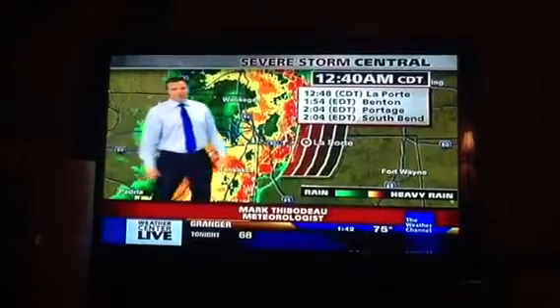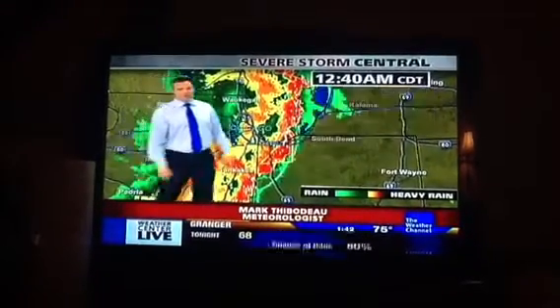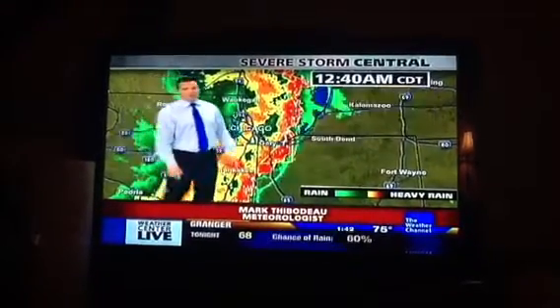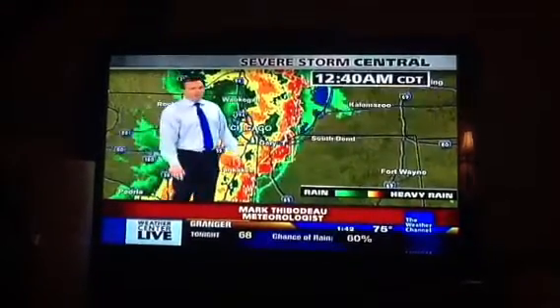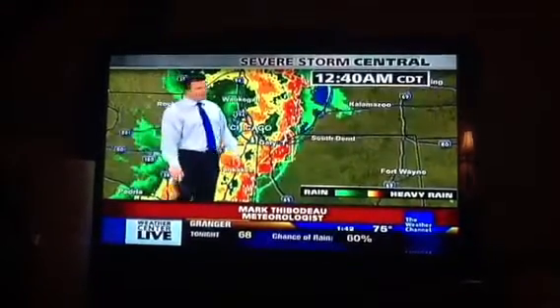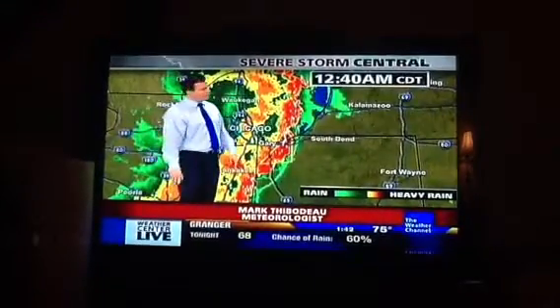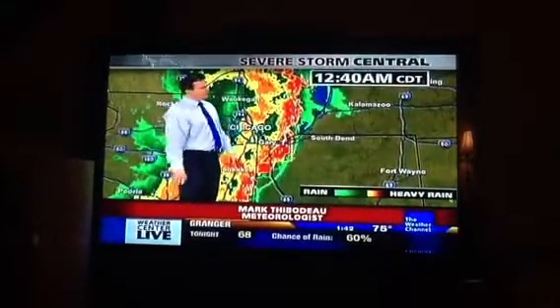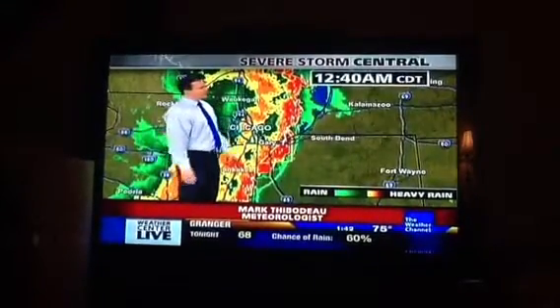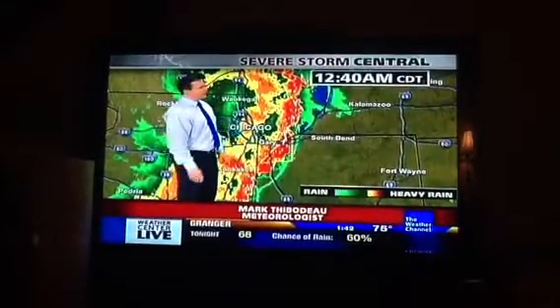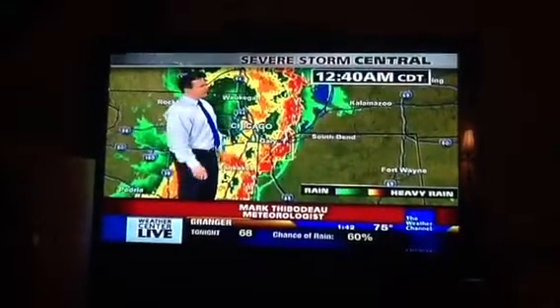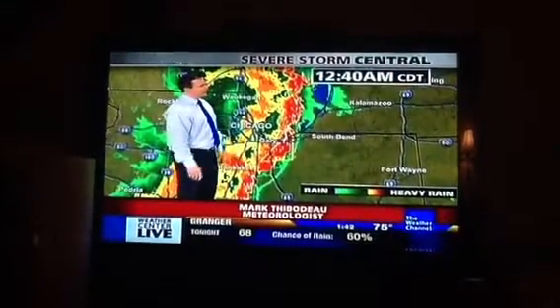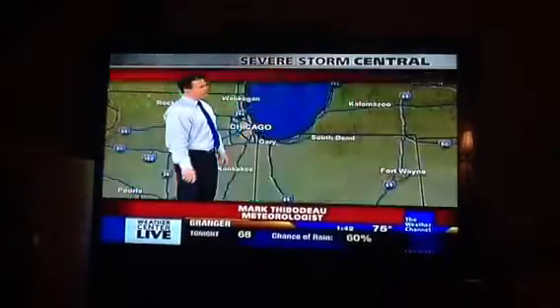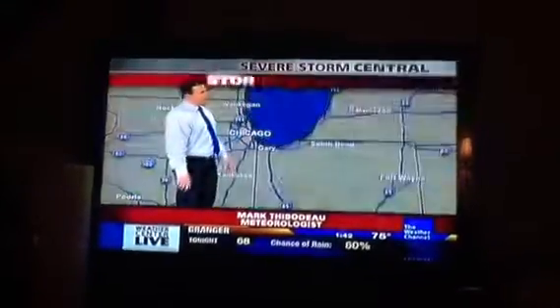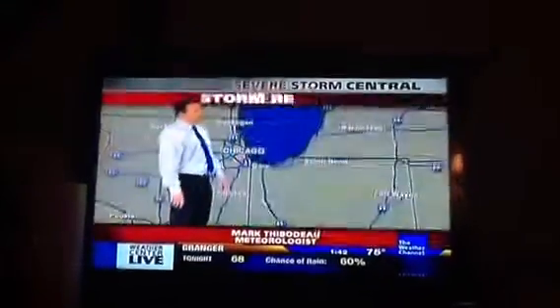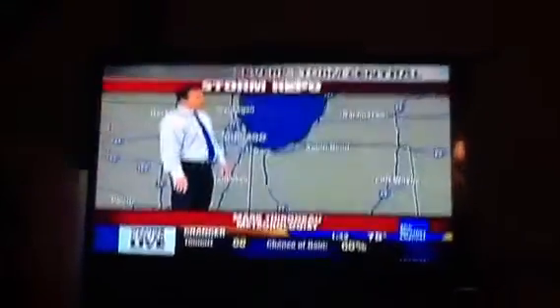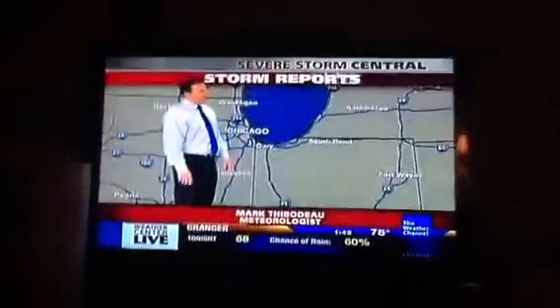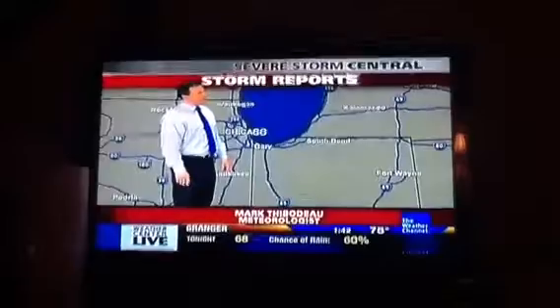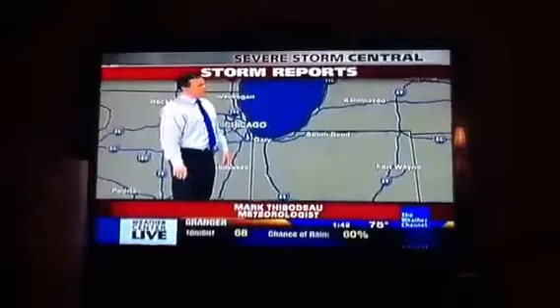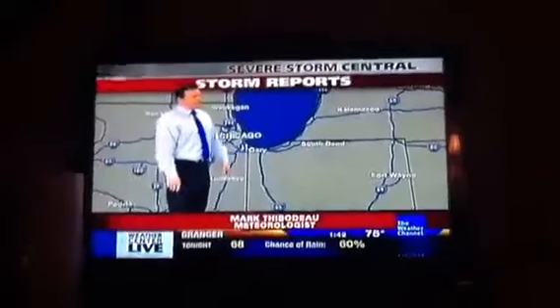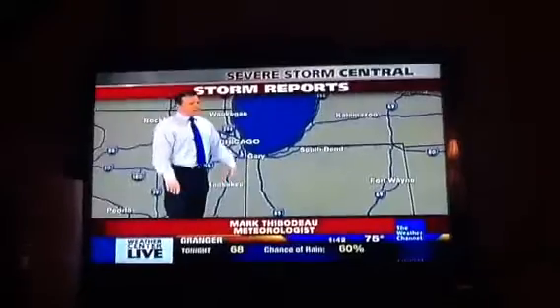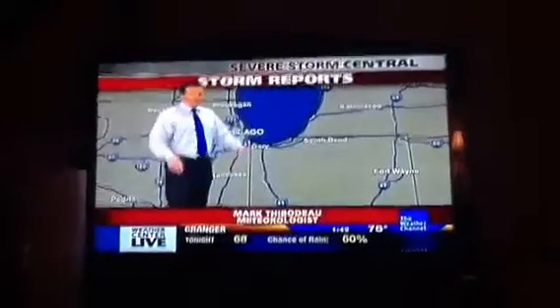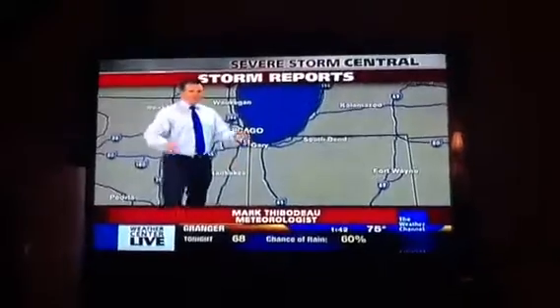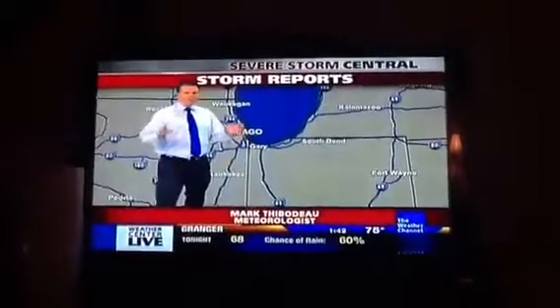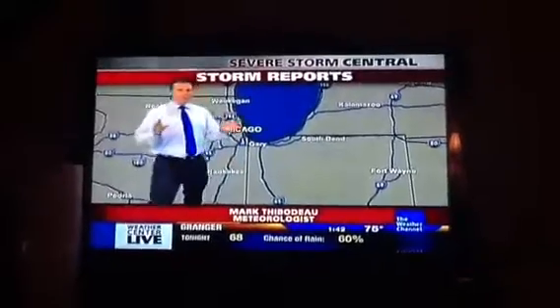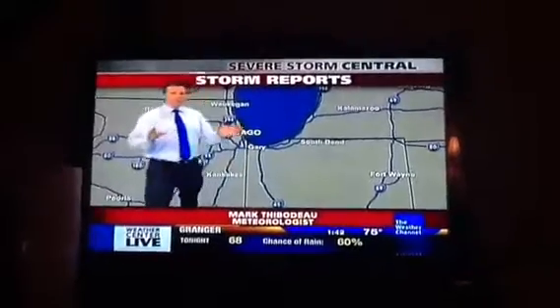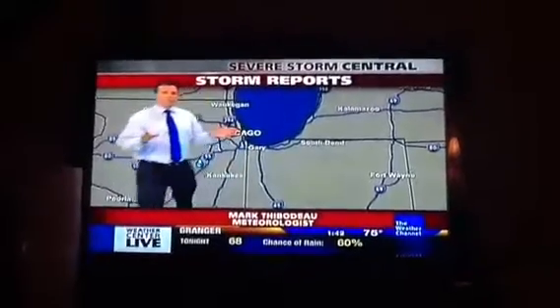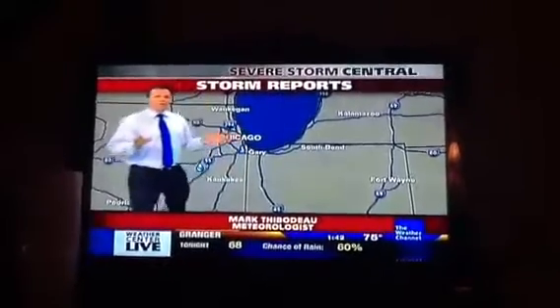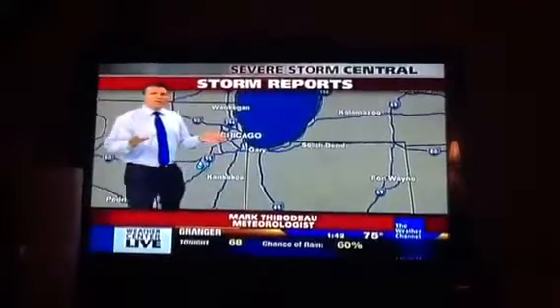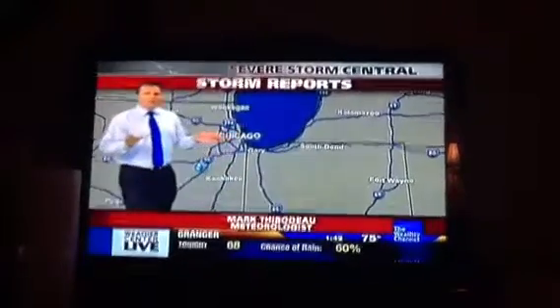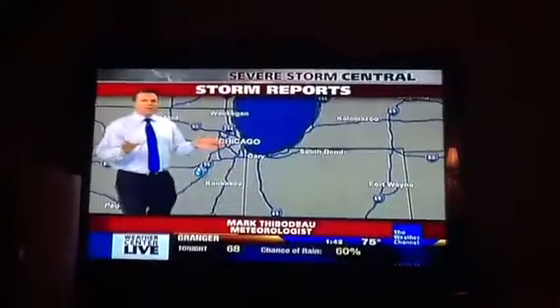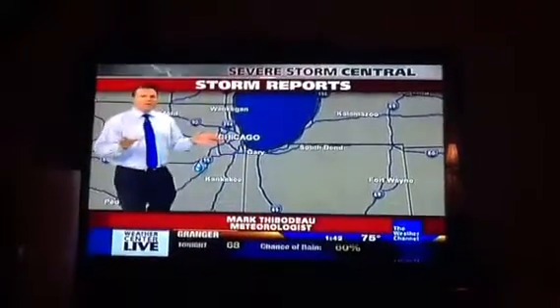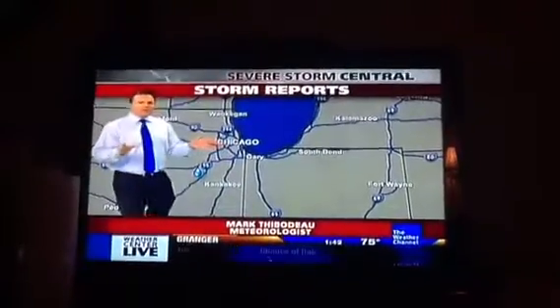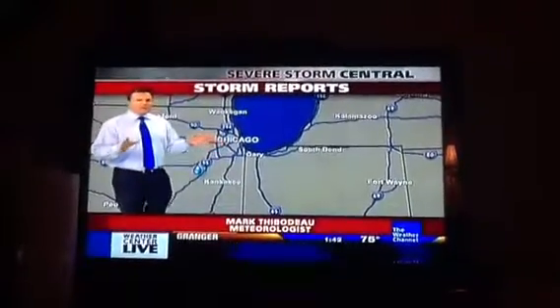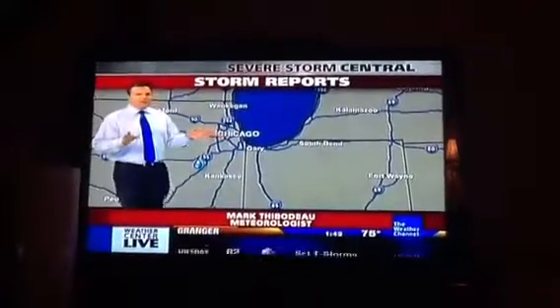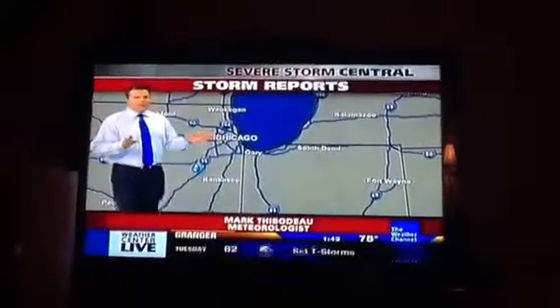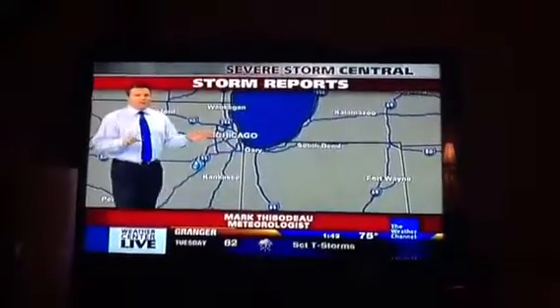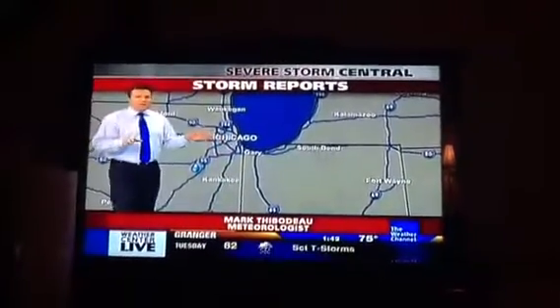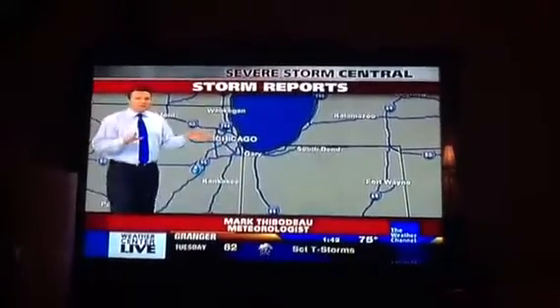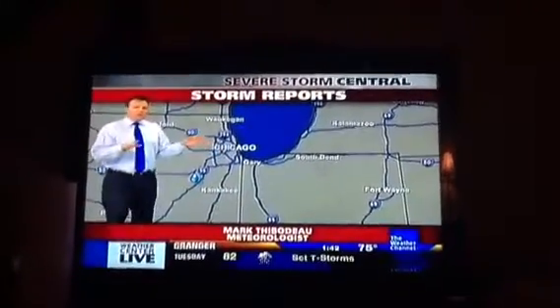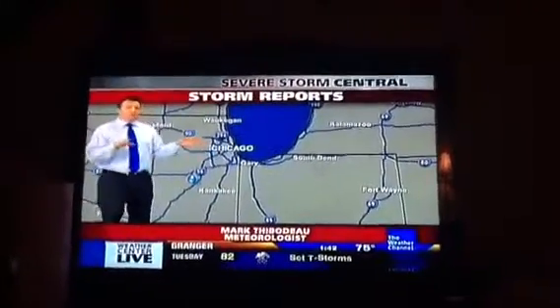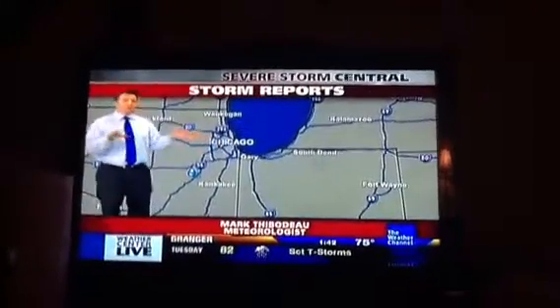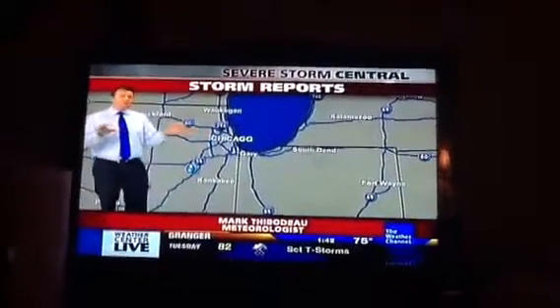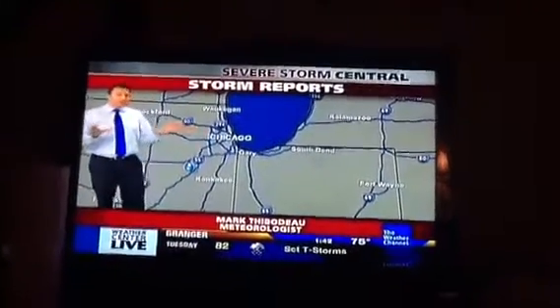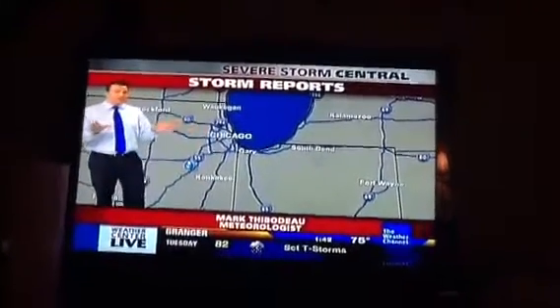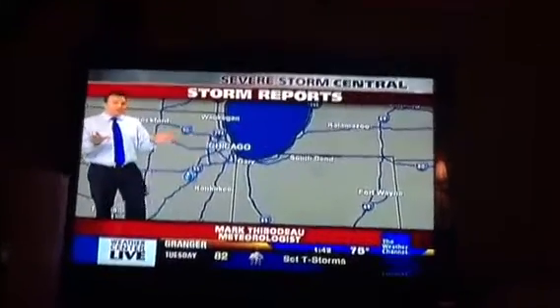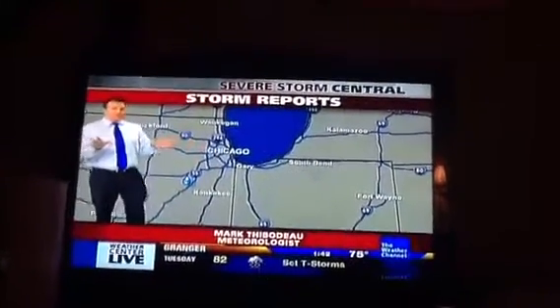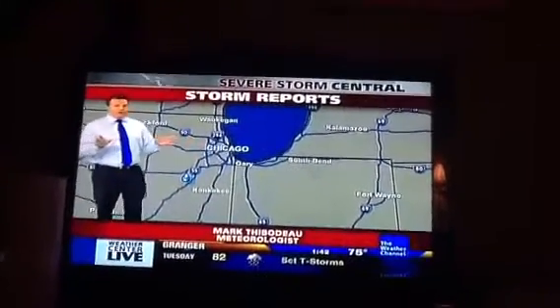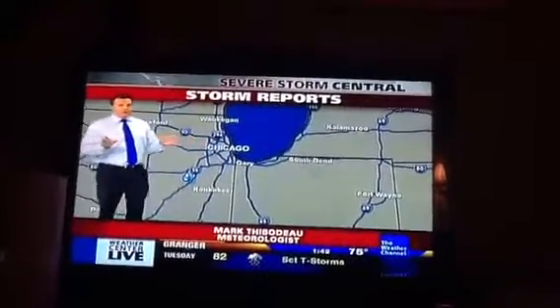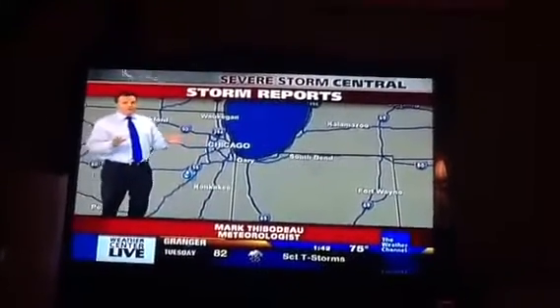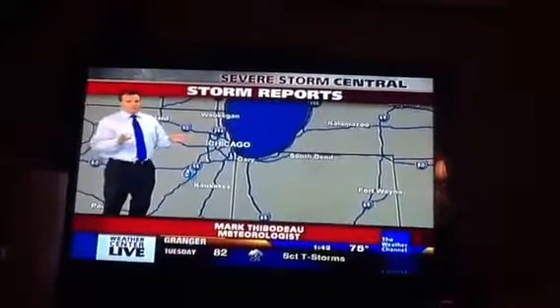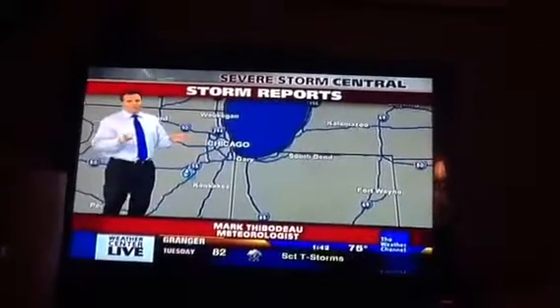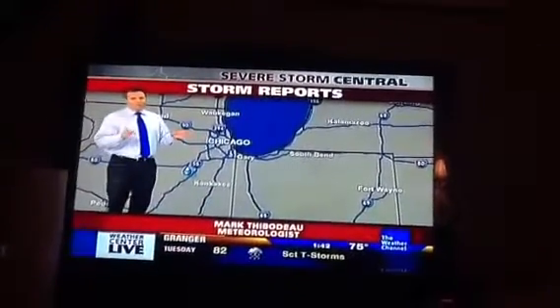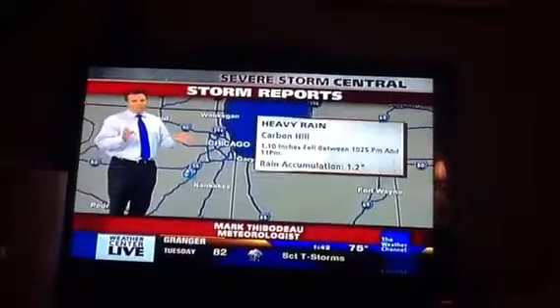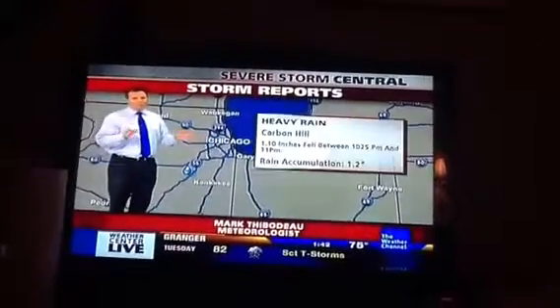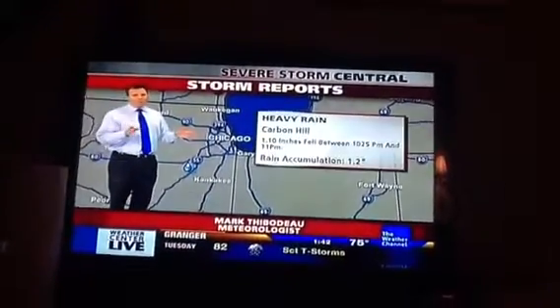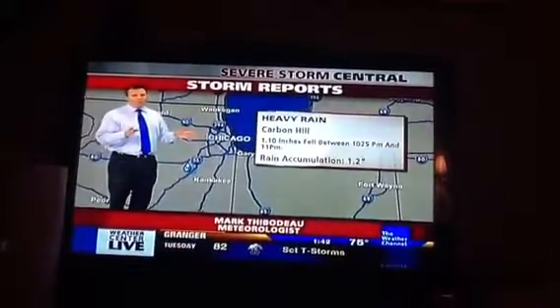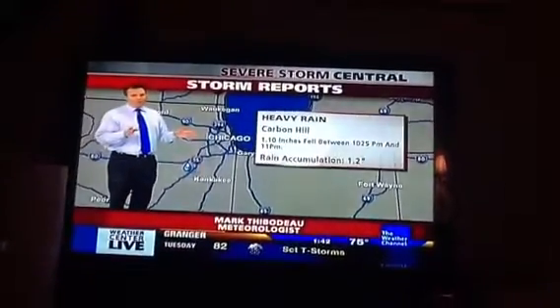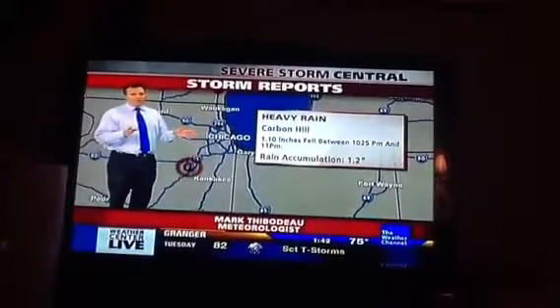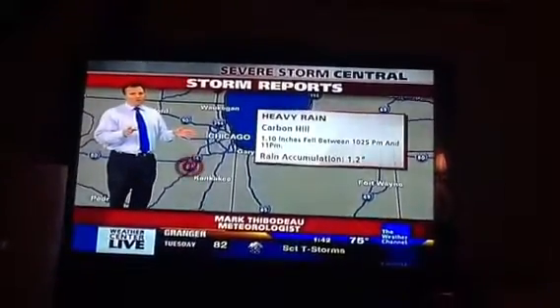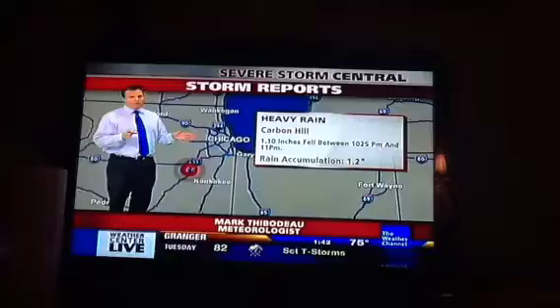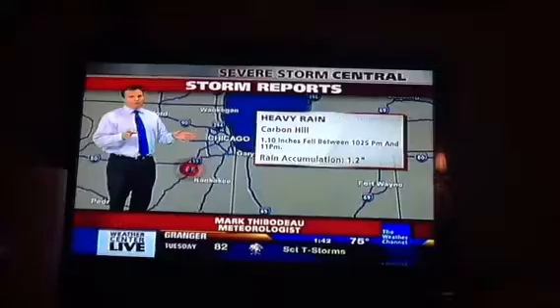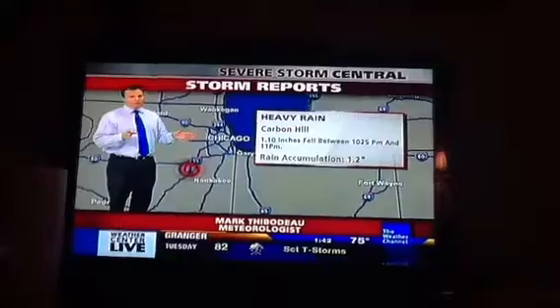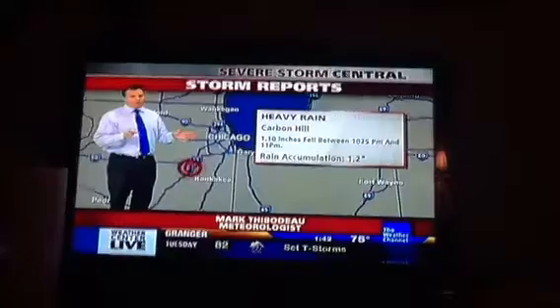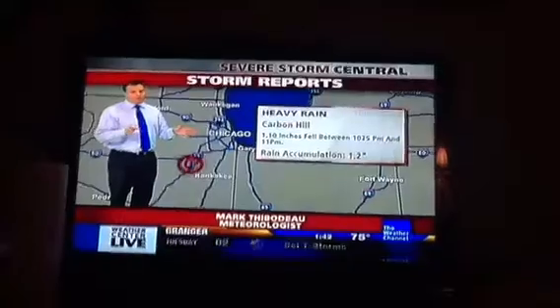So 2:04 for South Bend. Again, severe weather moving in here basically in the middle of the night. So you want to have a severe weather action plan ready.